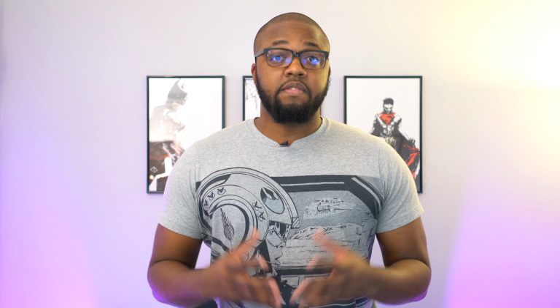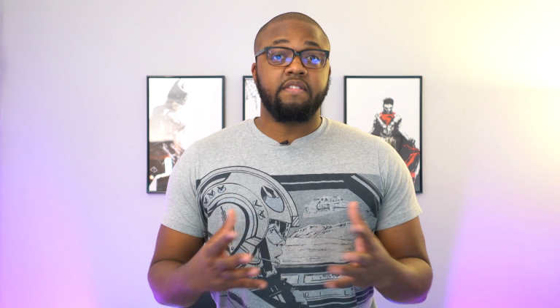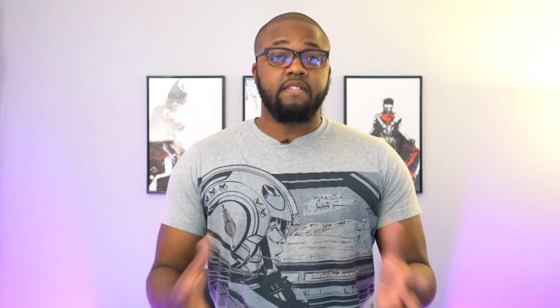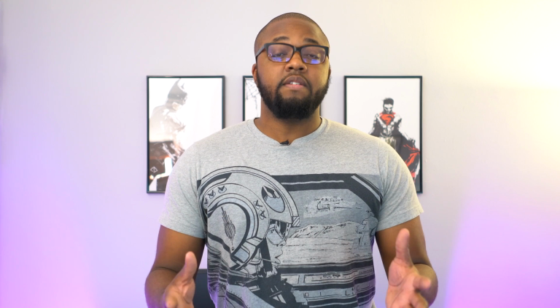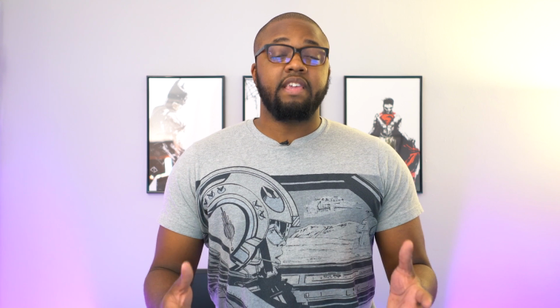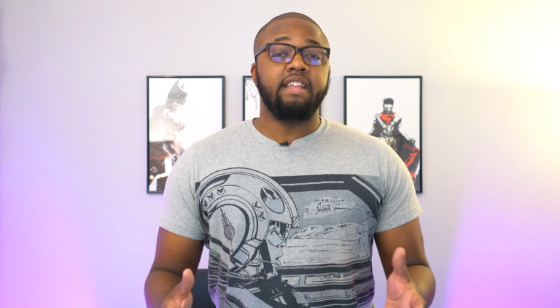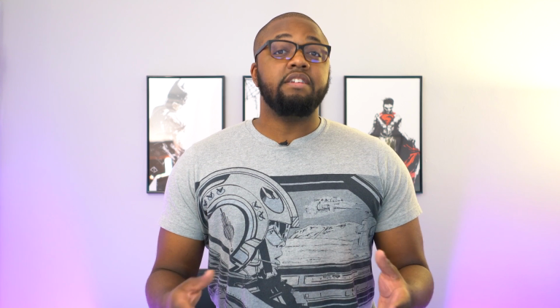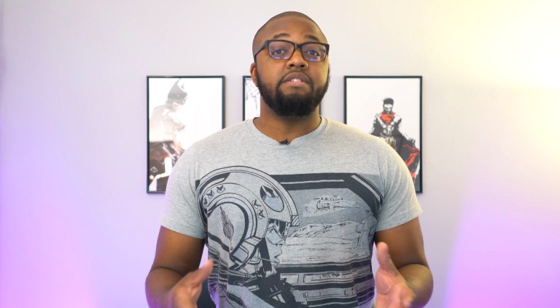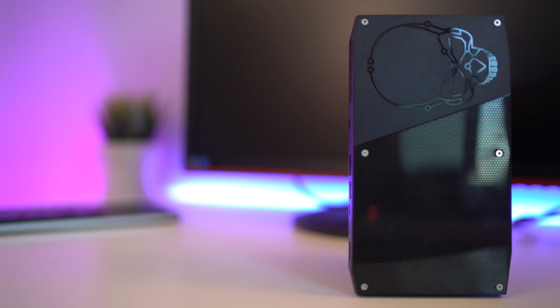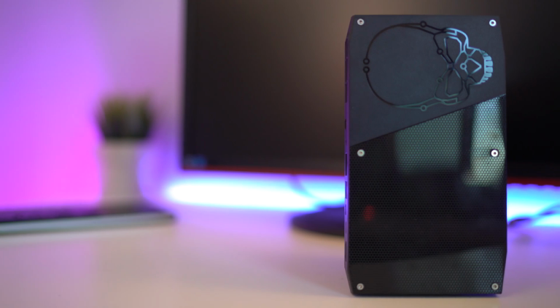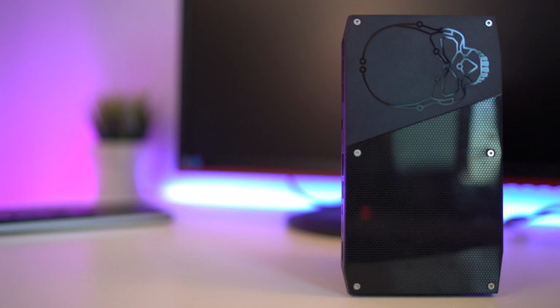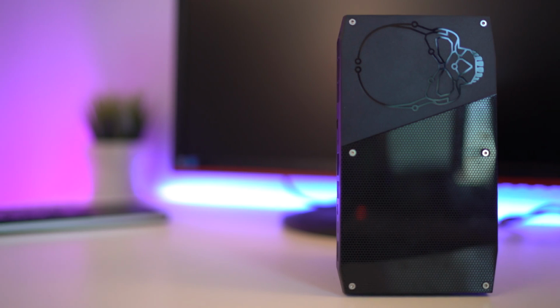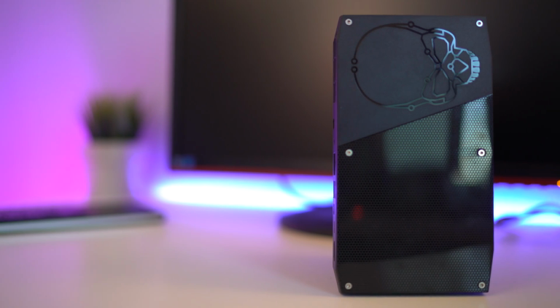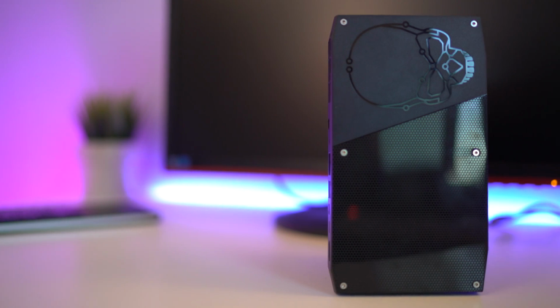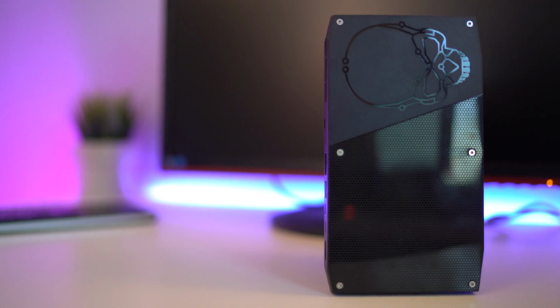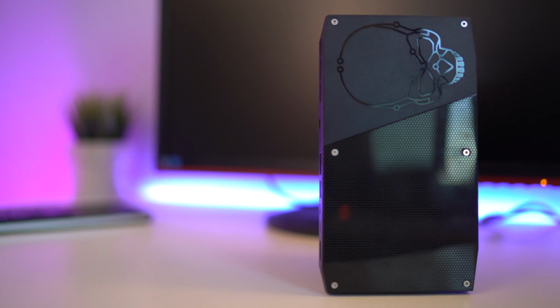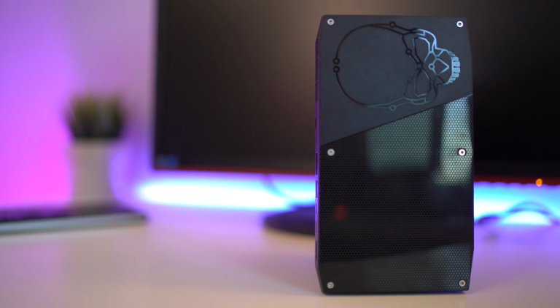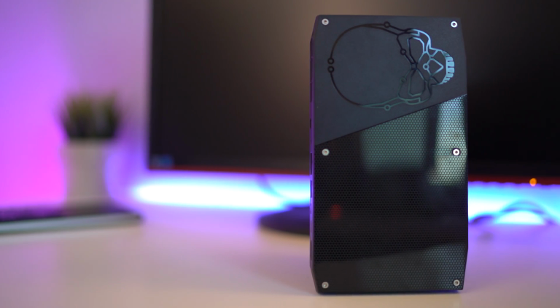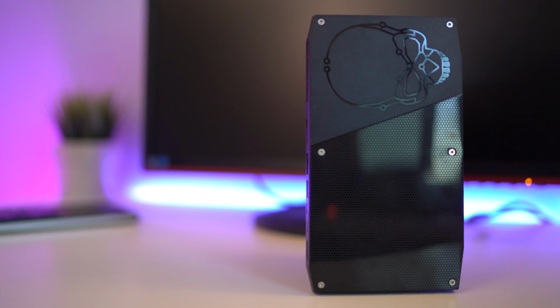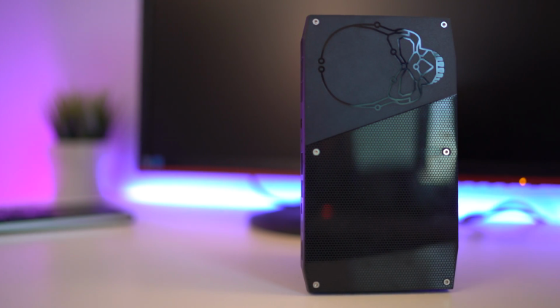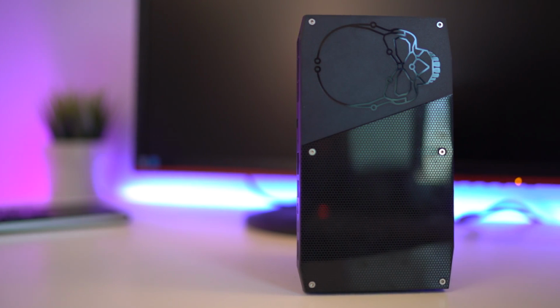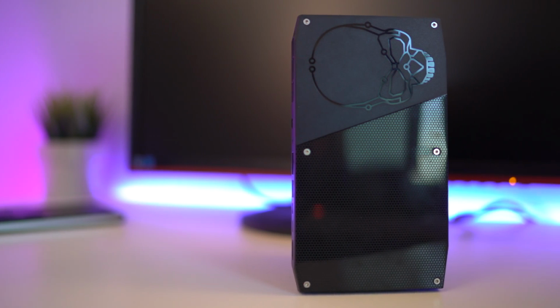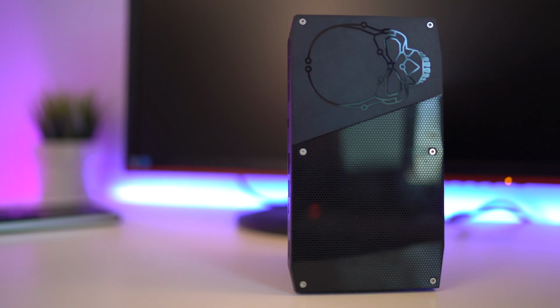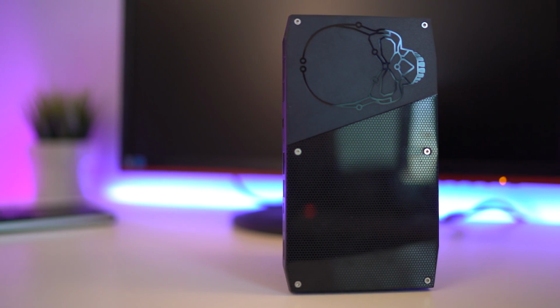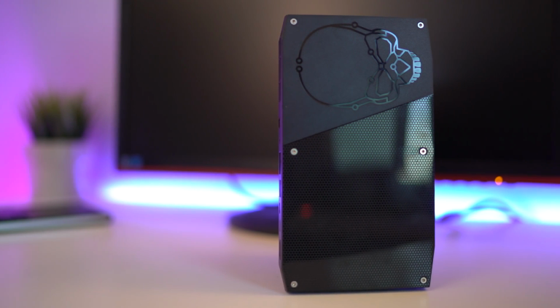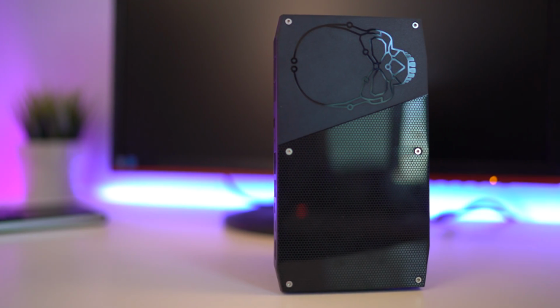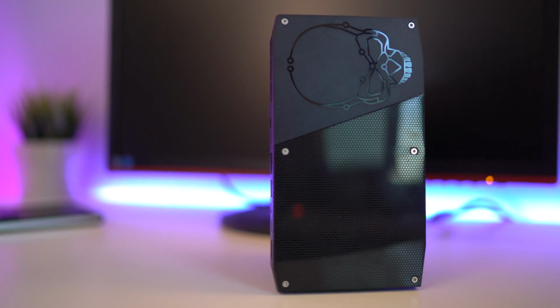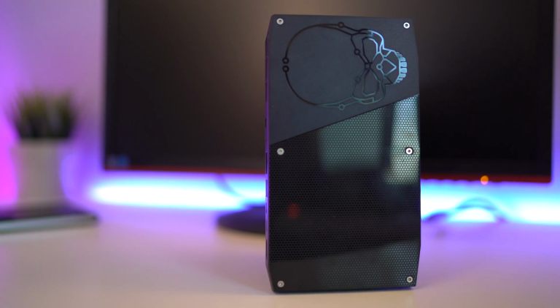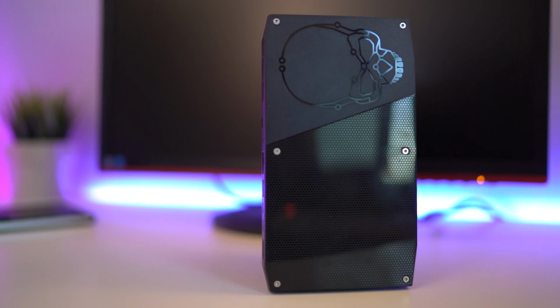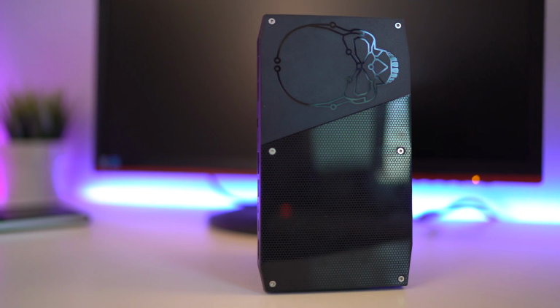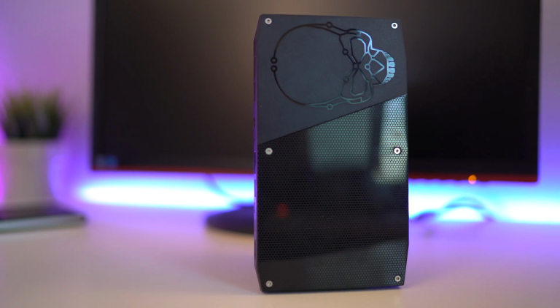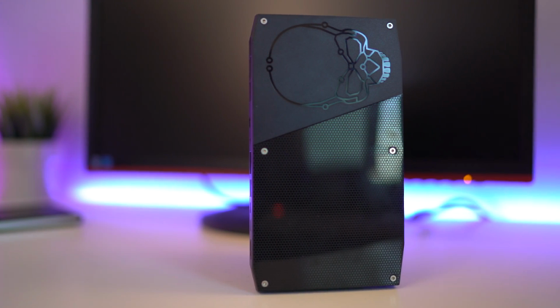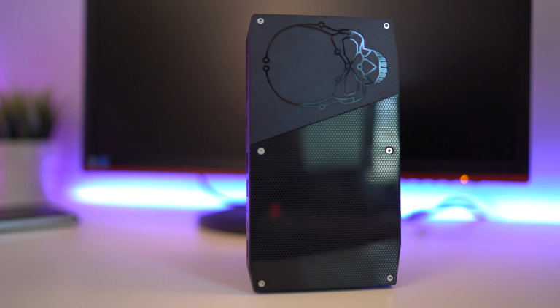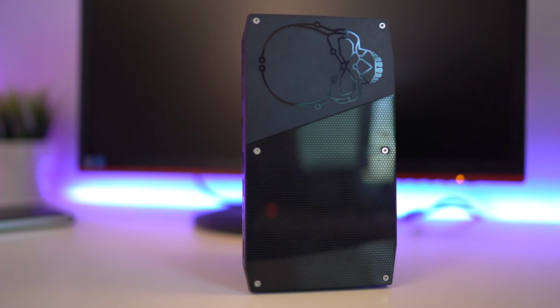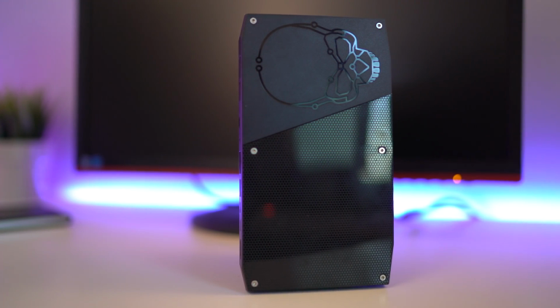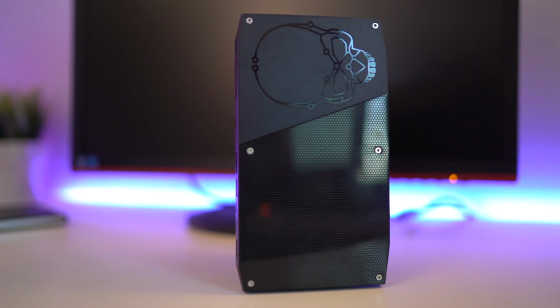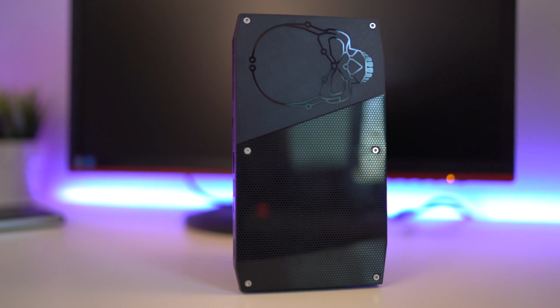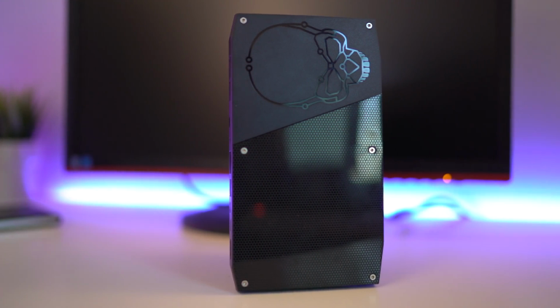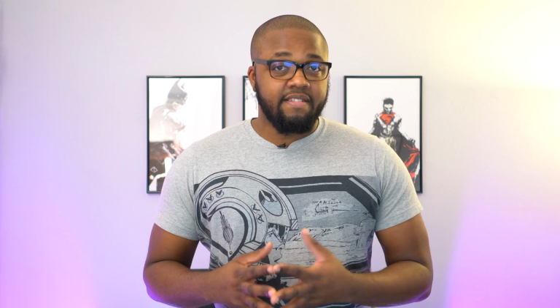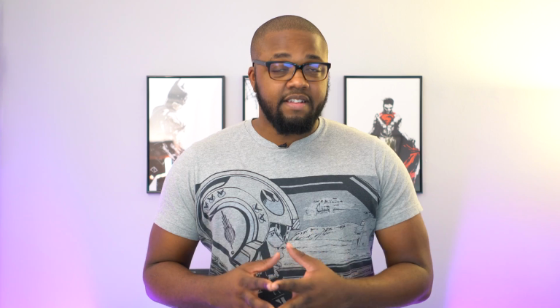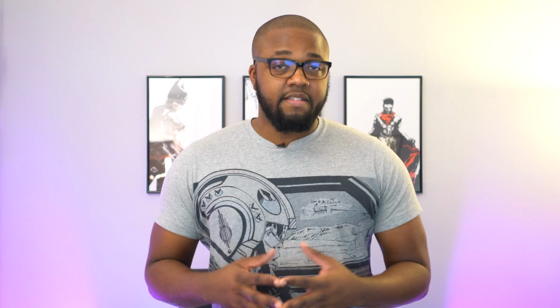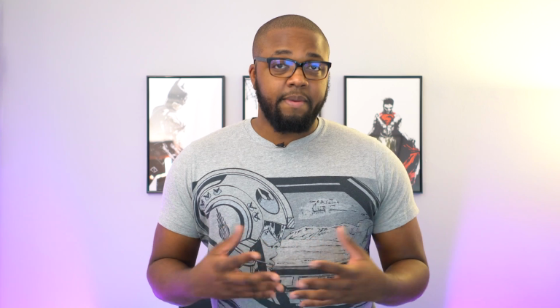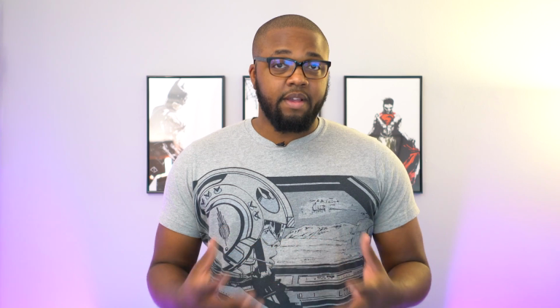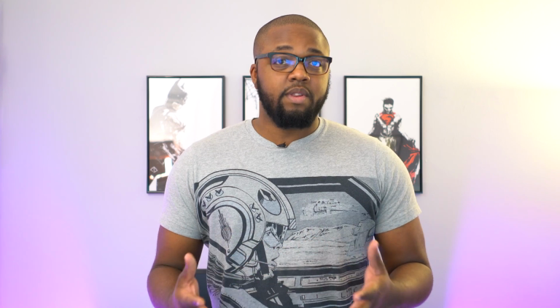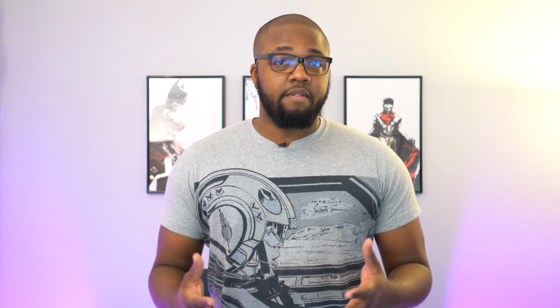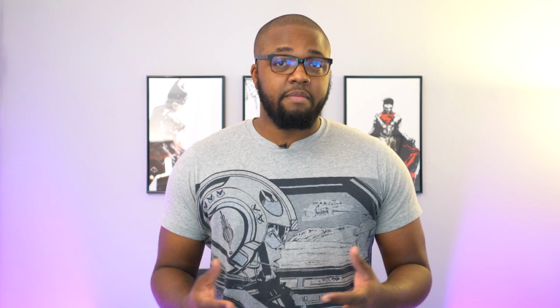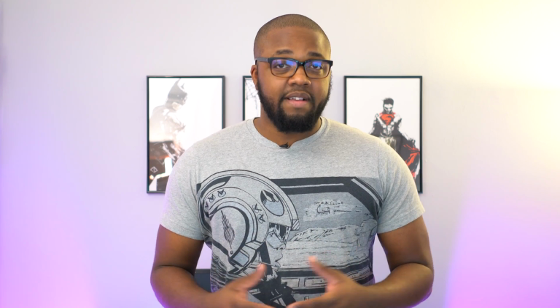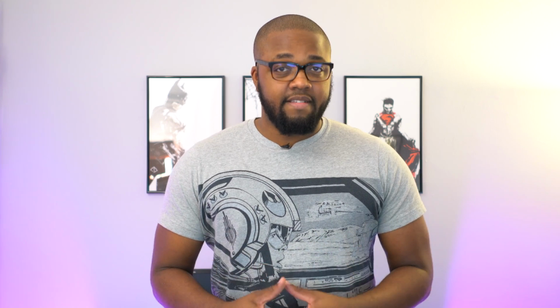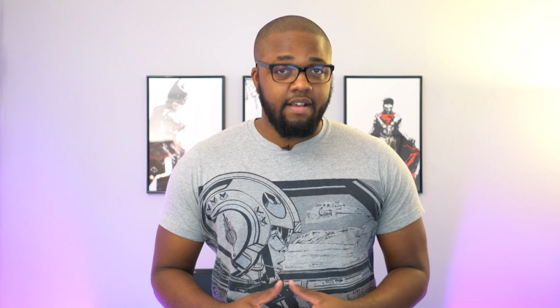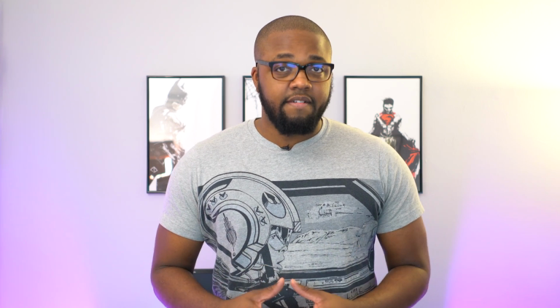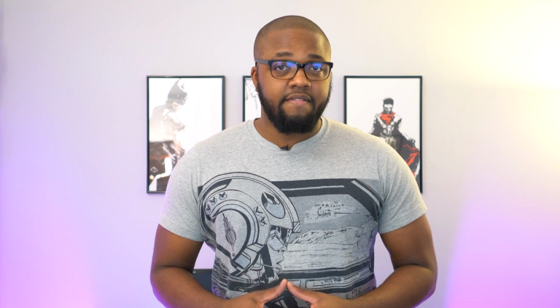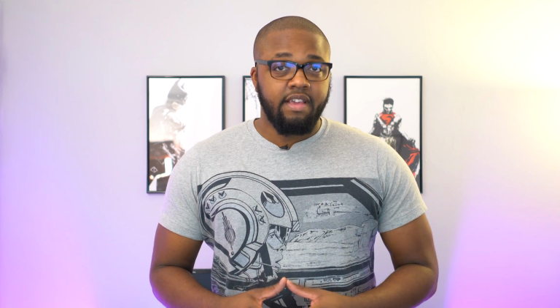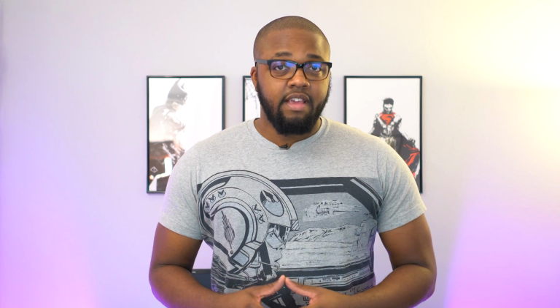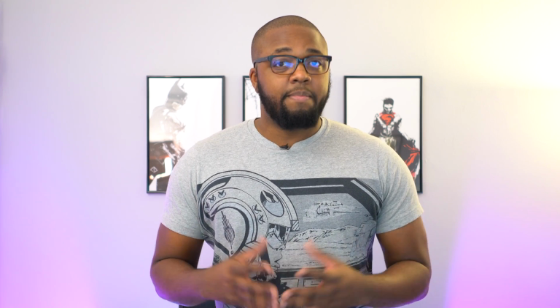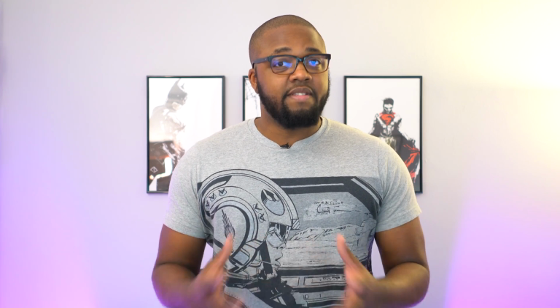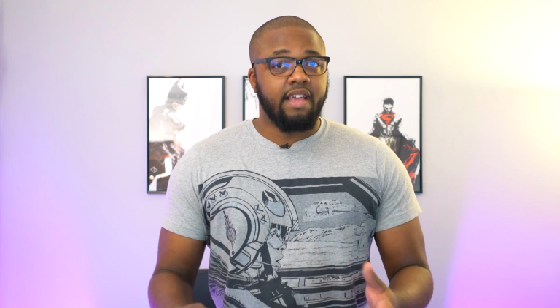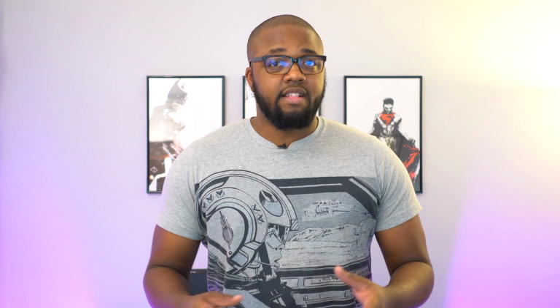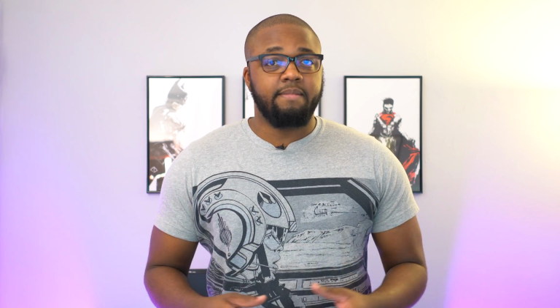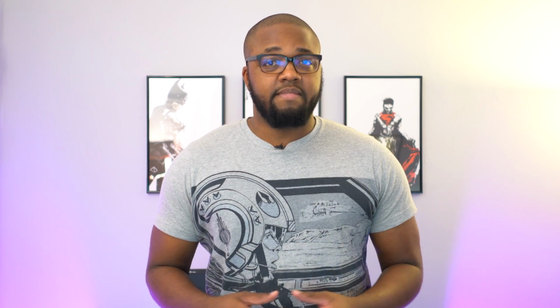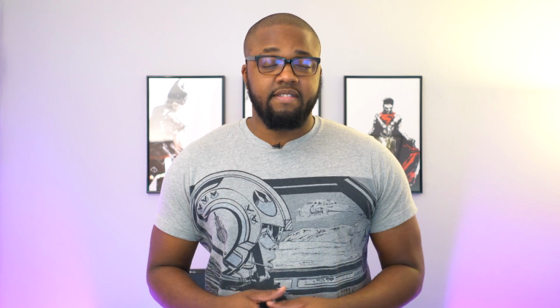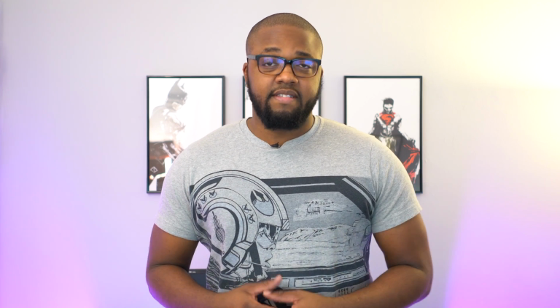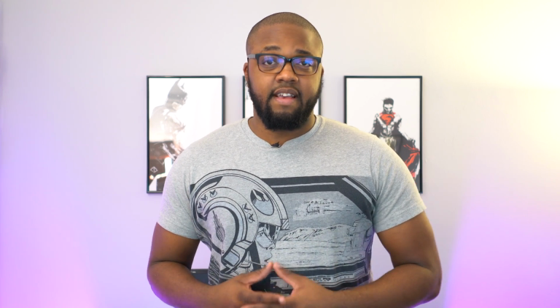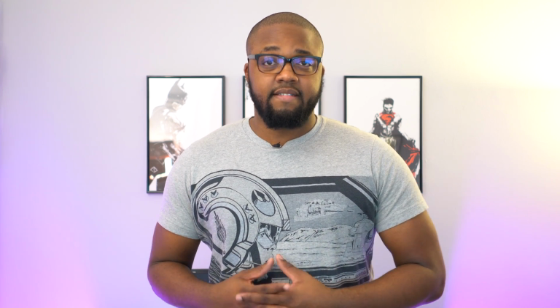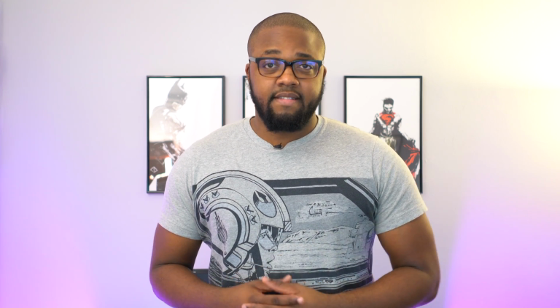The Skull Canyon NUC has actually been boasted as the most powerful NUC ever made, so I decided to pick one up for myself and put that claim to the test.